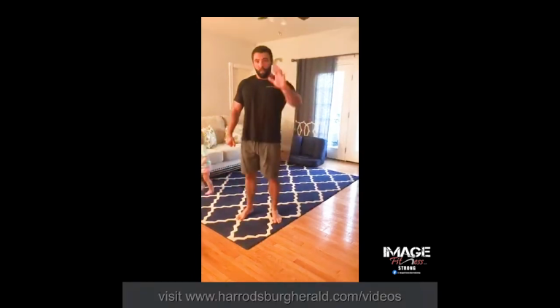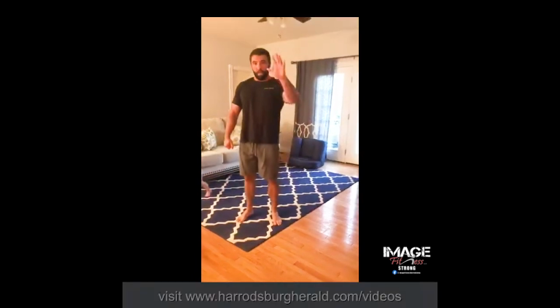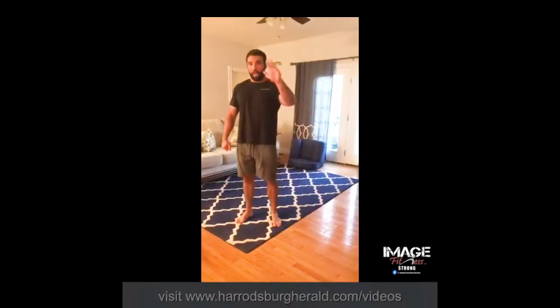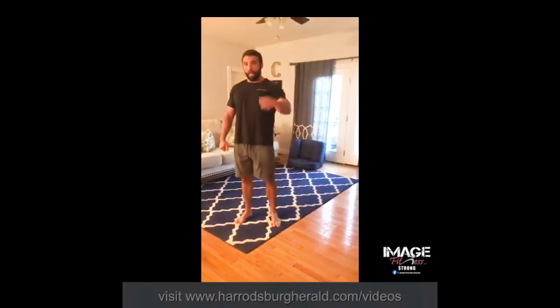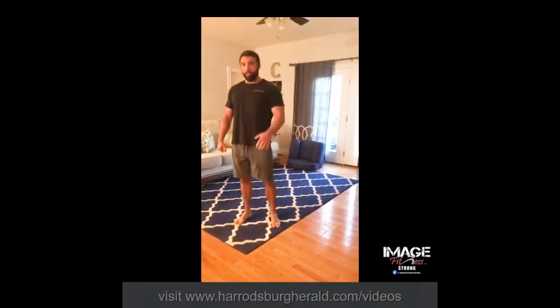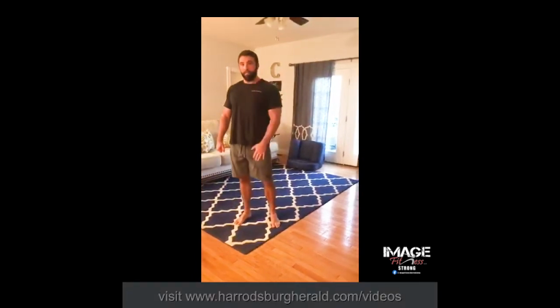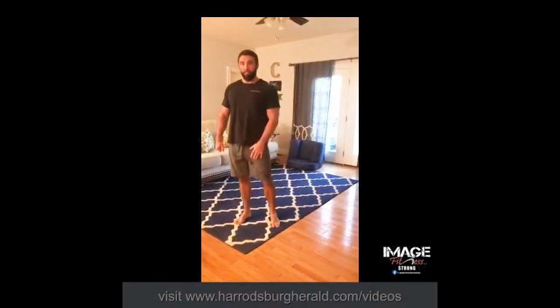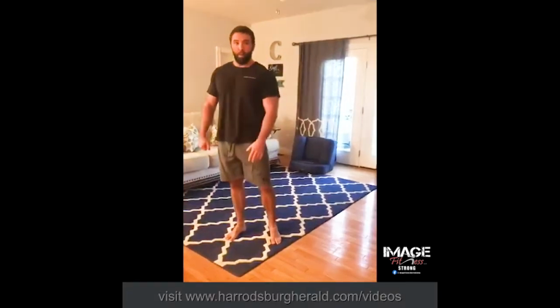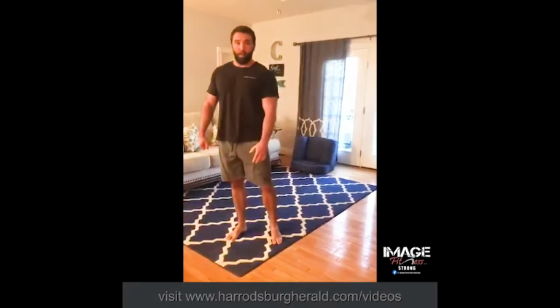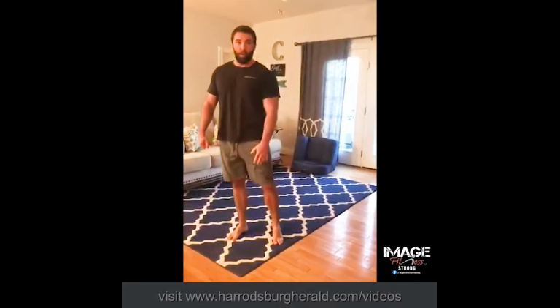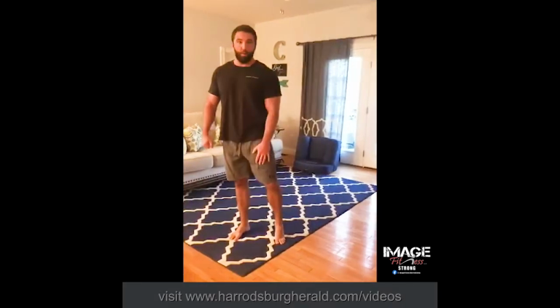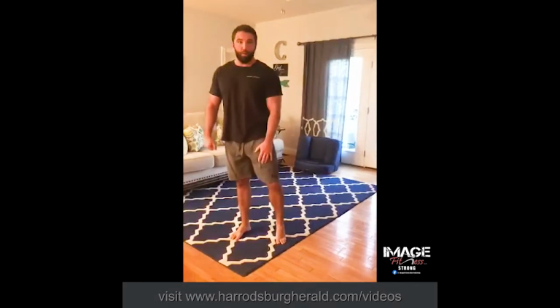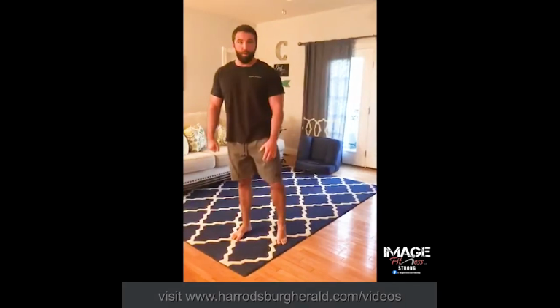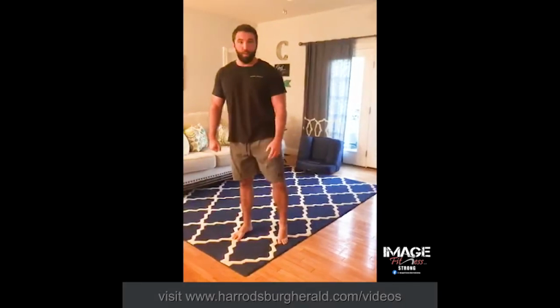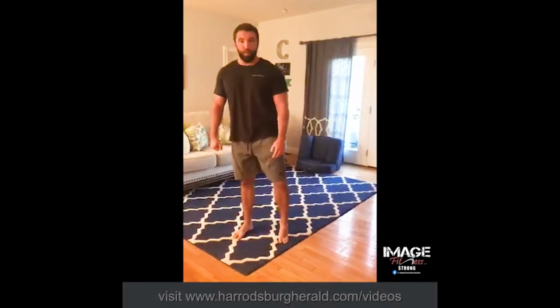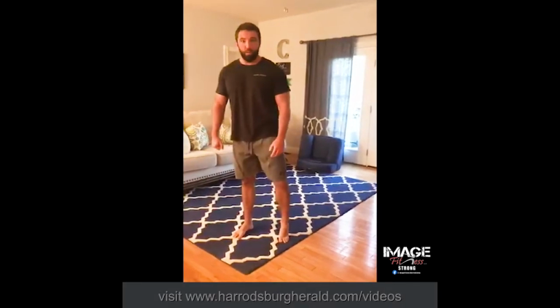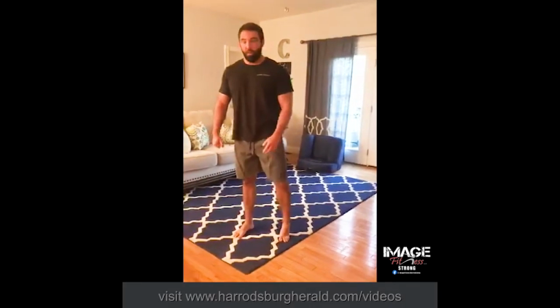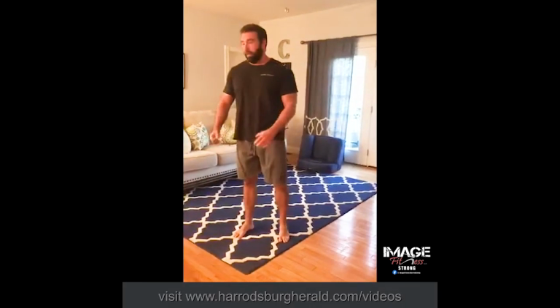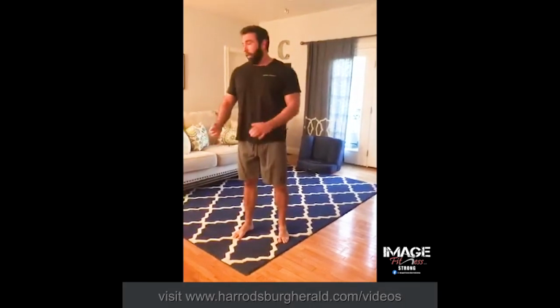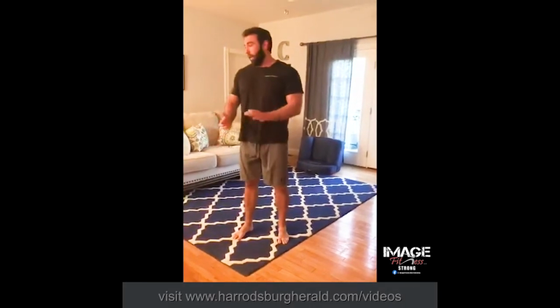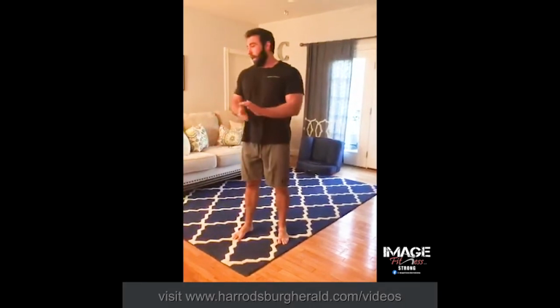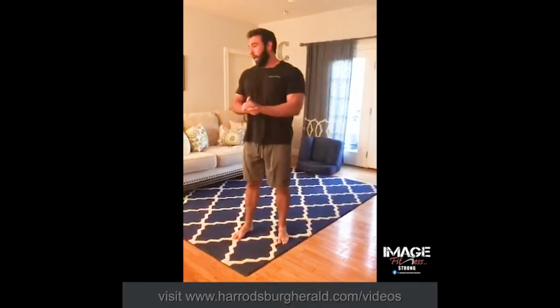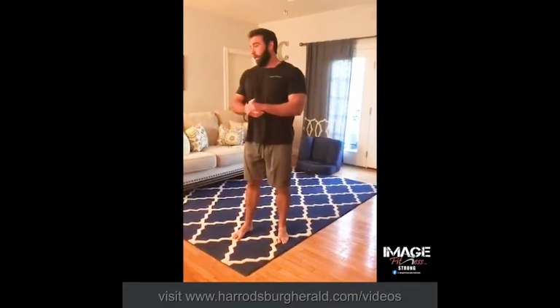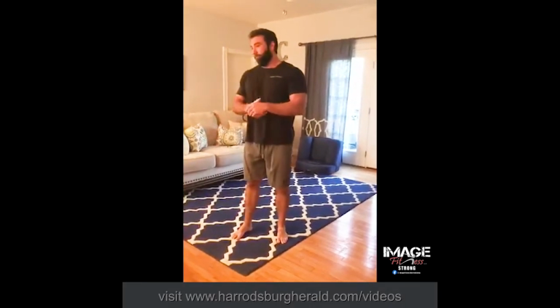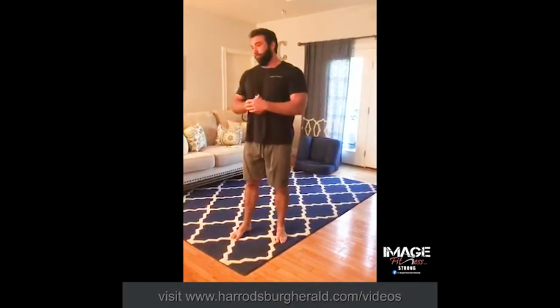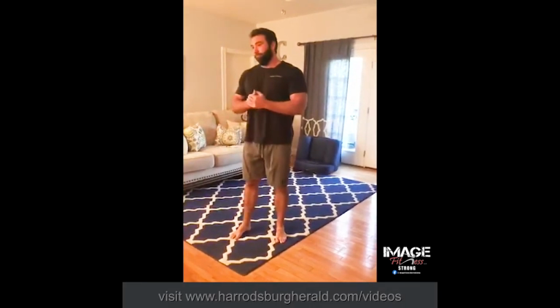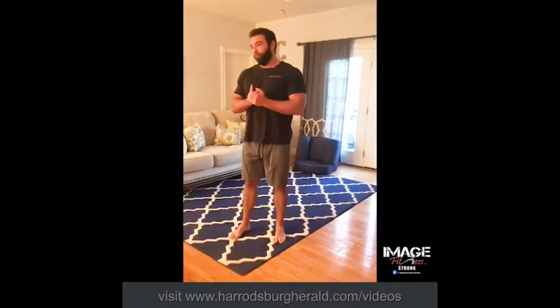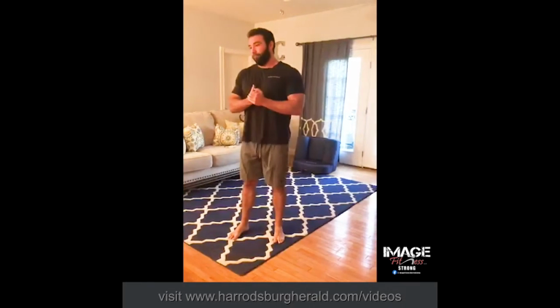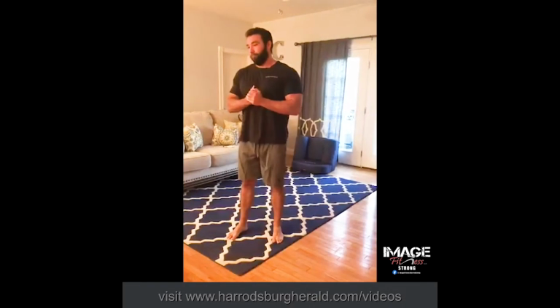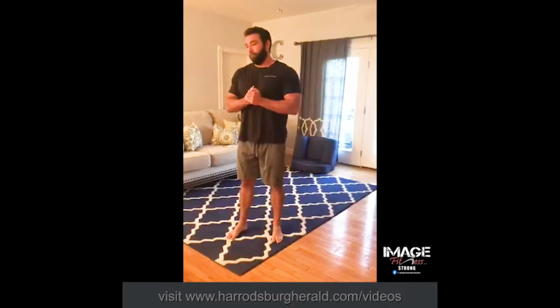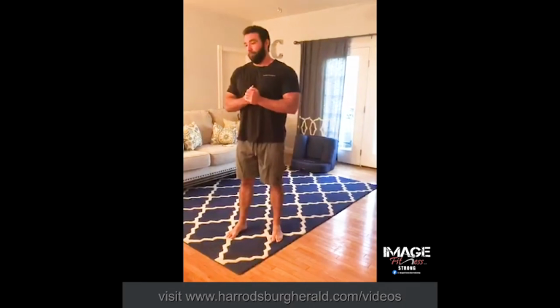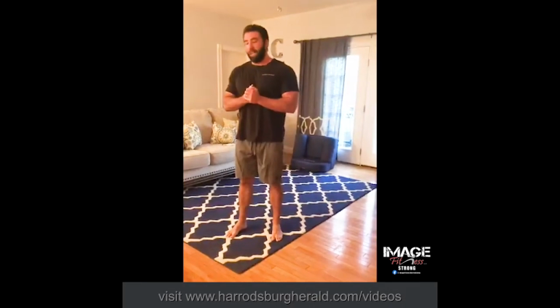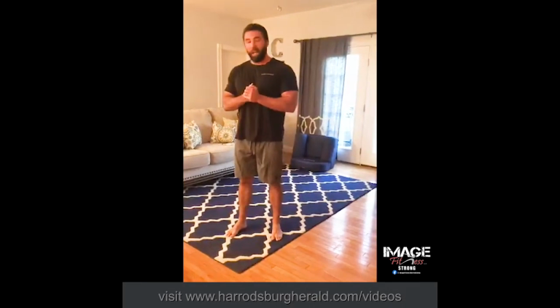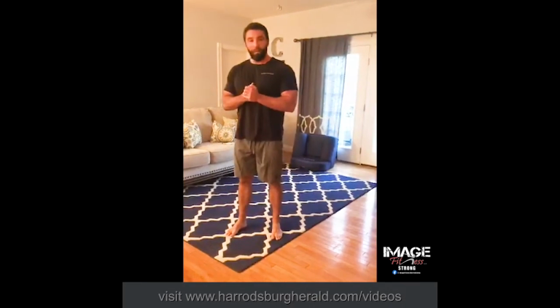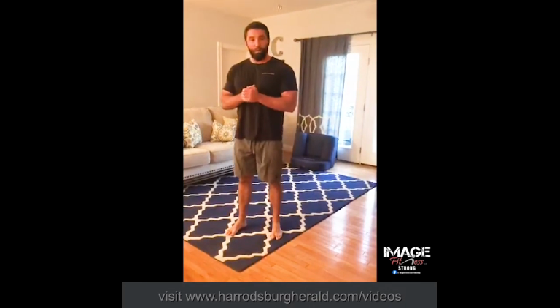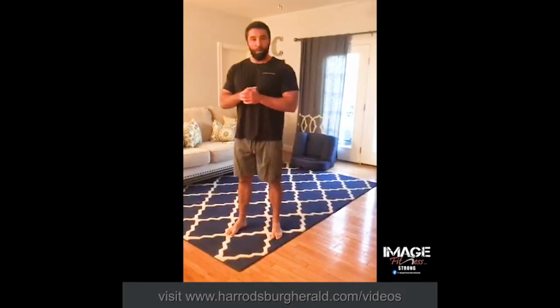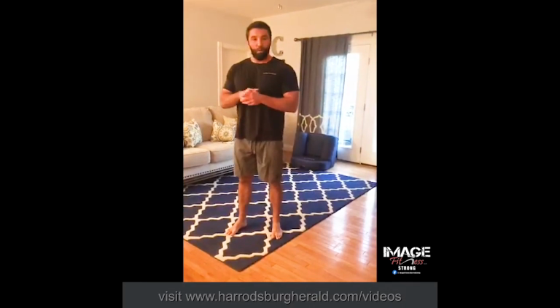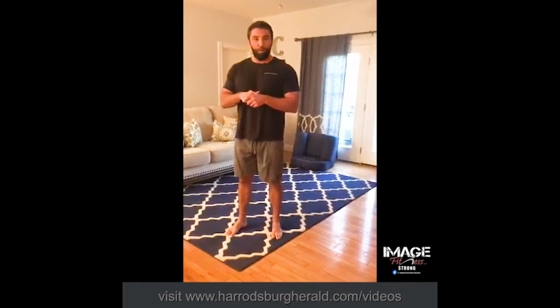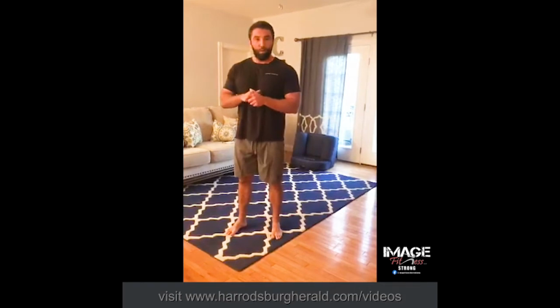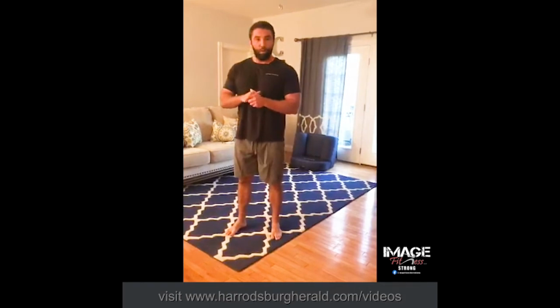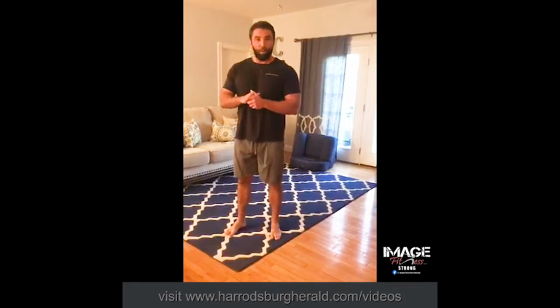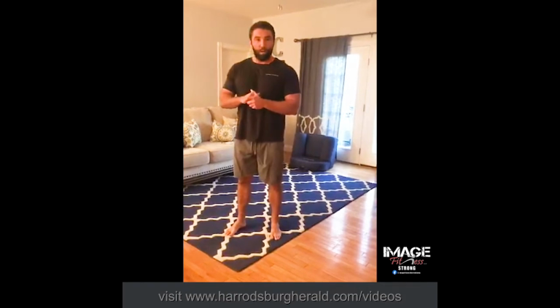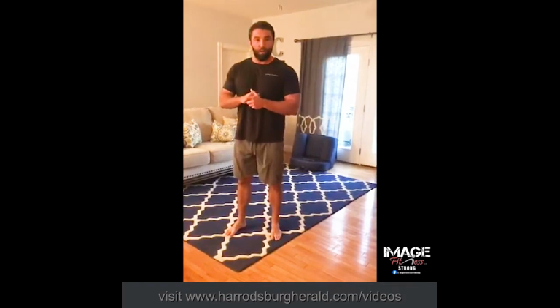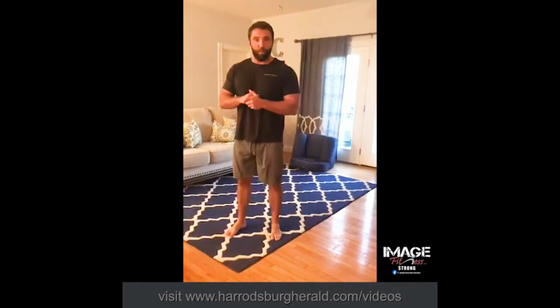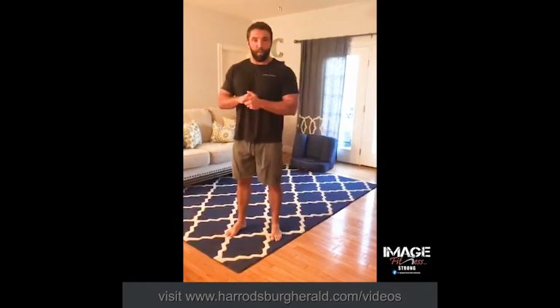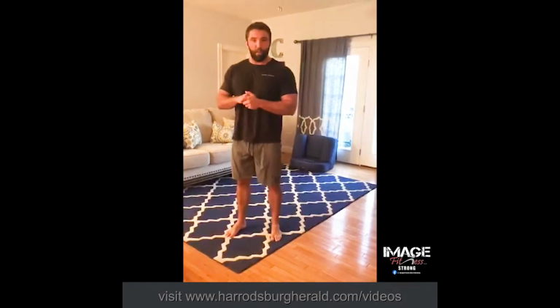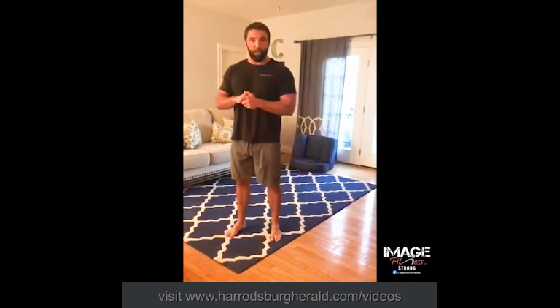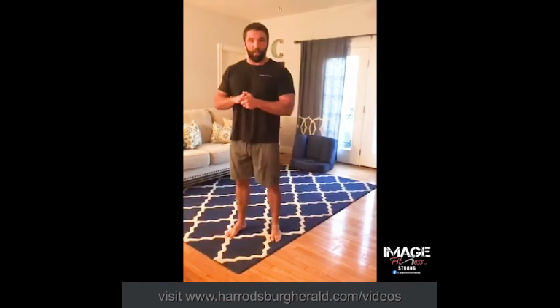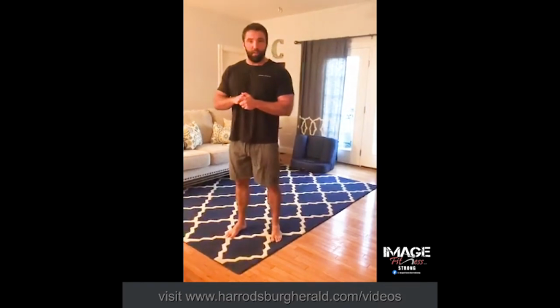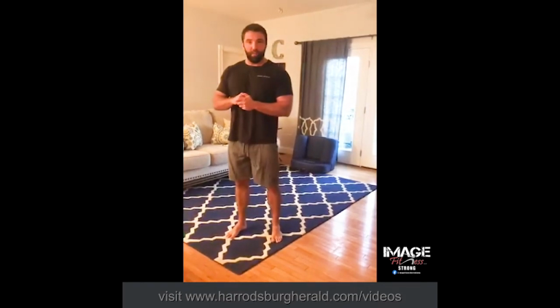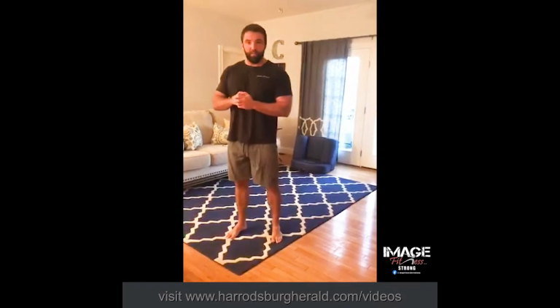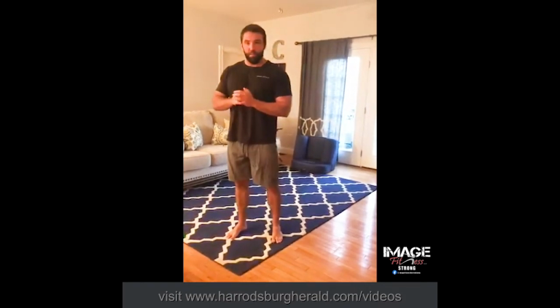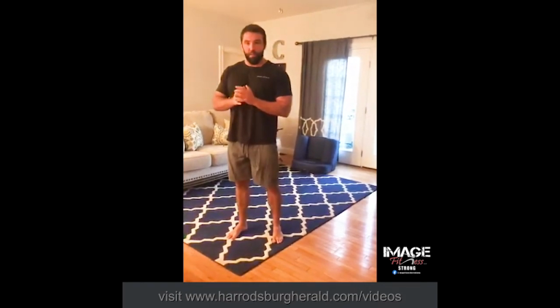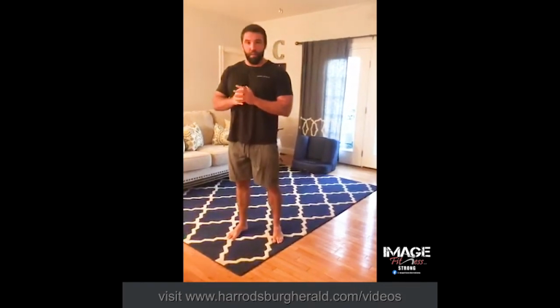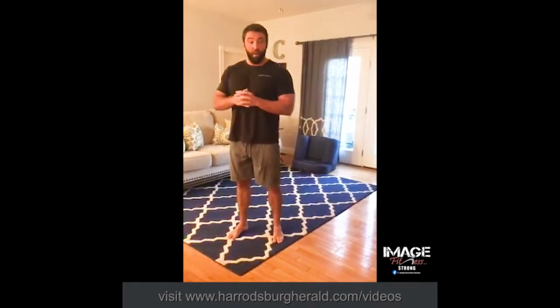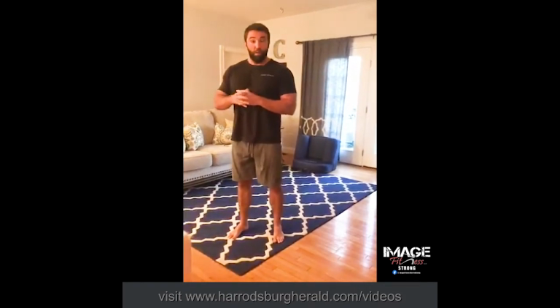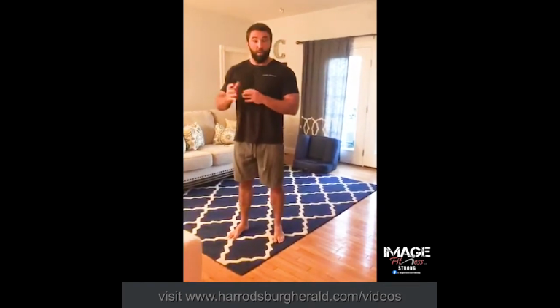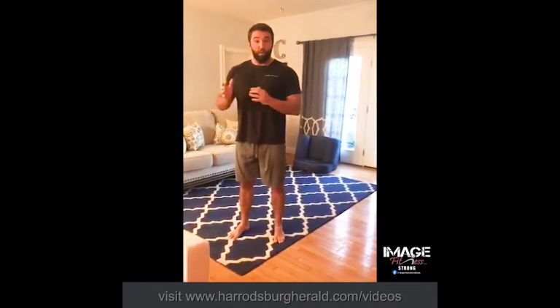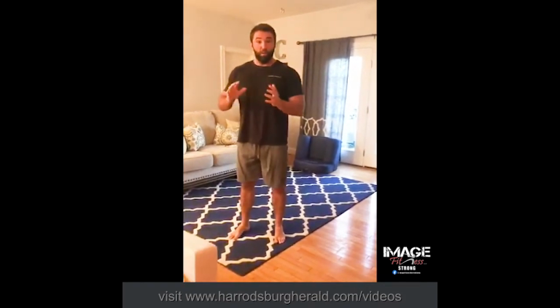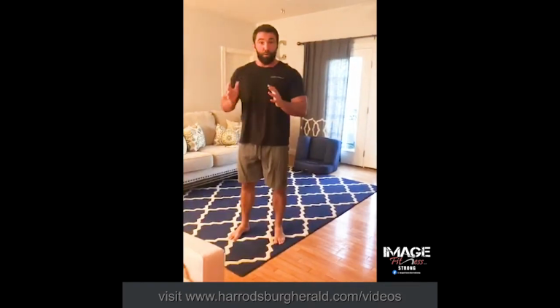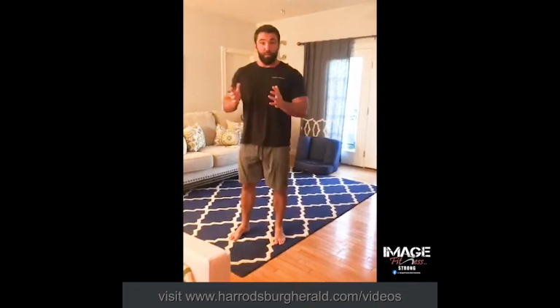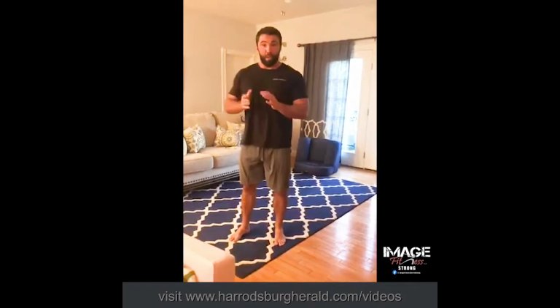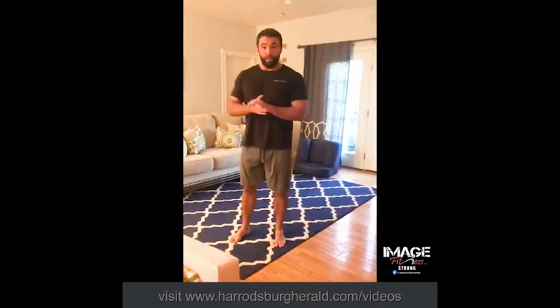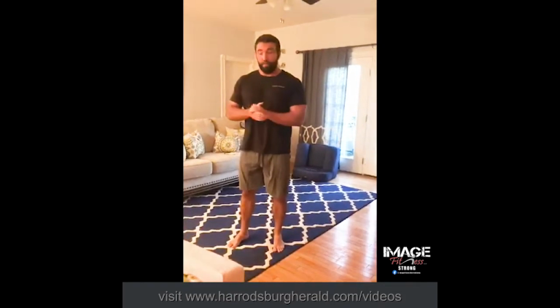Hey guys, hope all of you are doing well. Today we're going to do a workout, and we're going to make it a little bit different — we're going to do supersets.